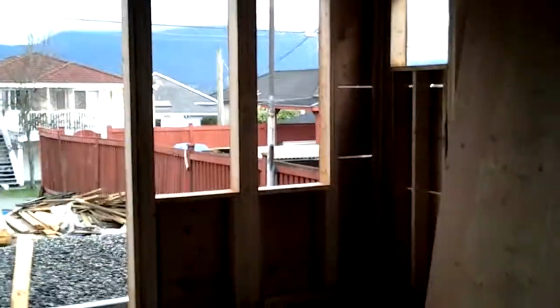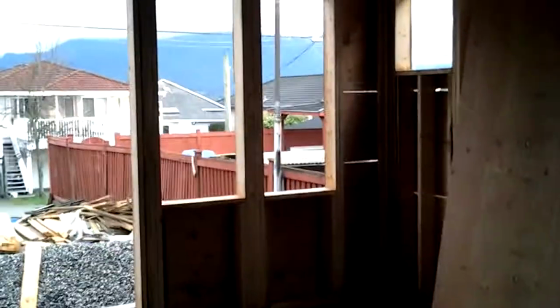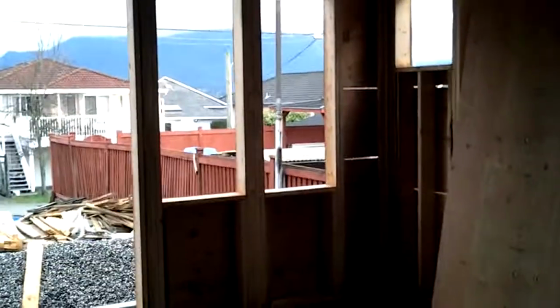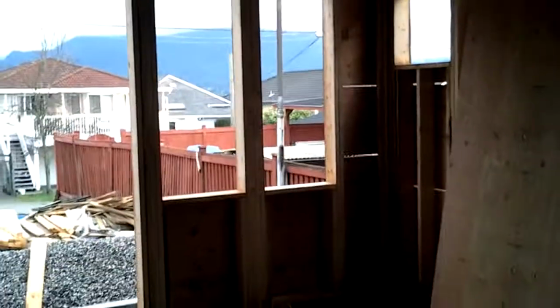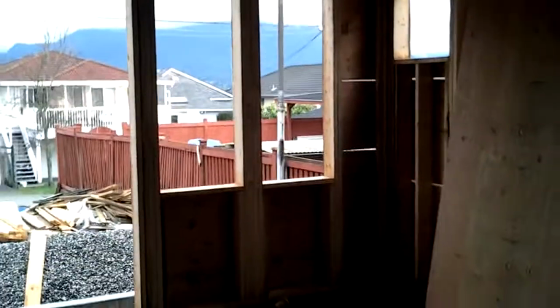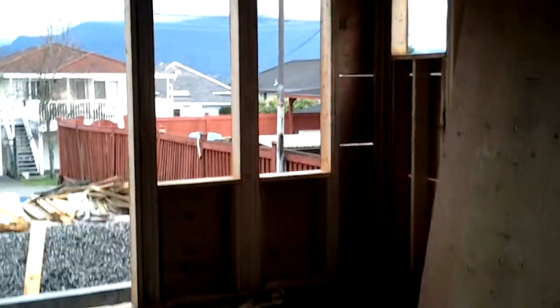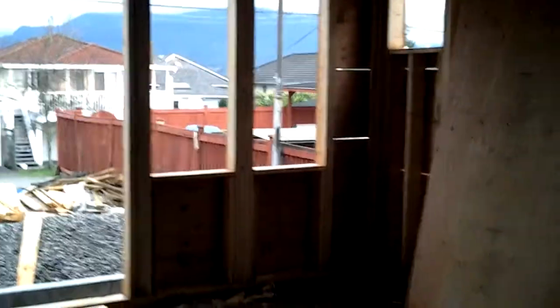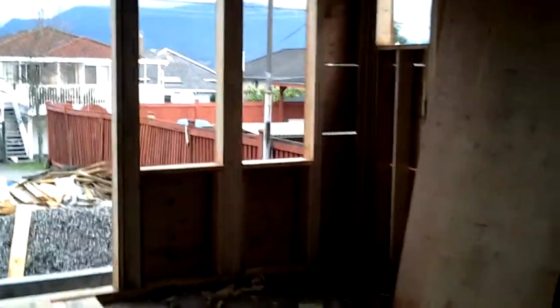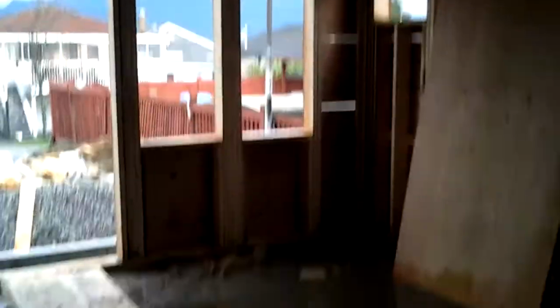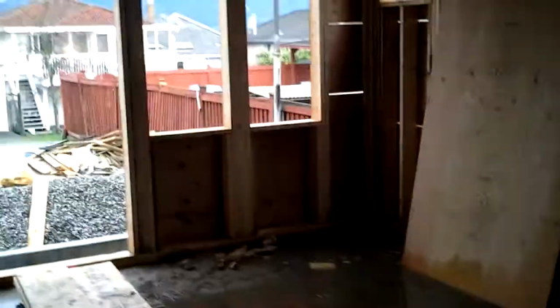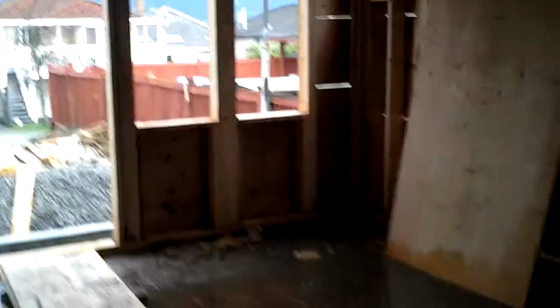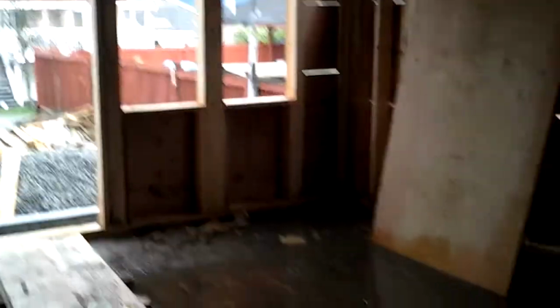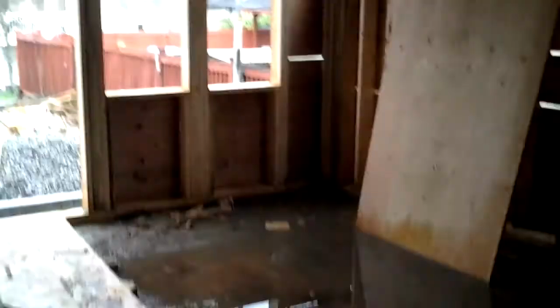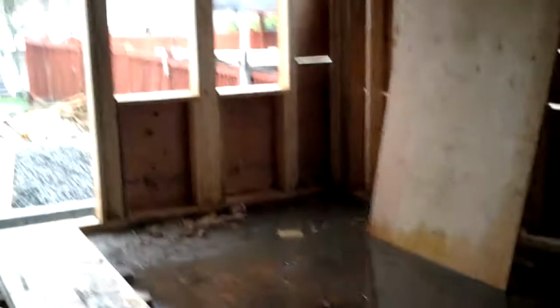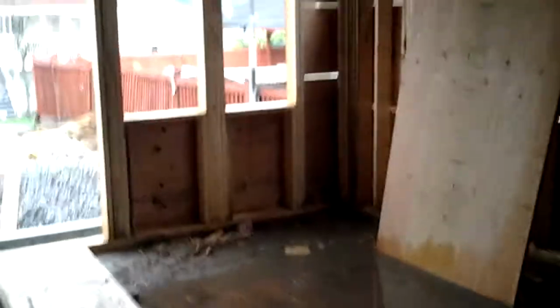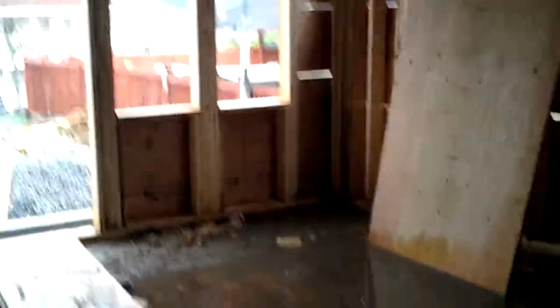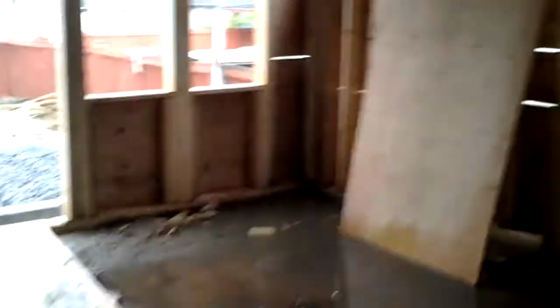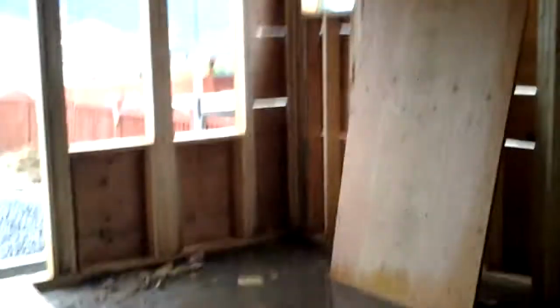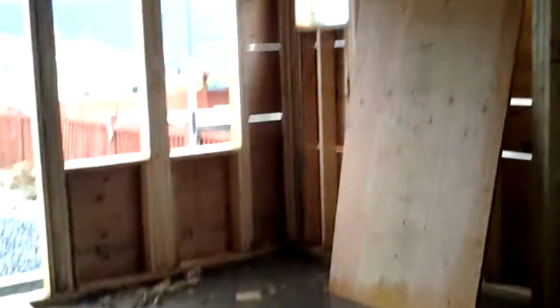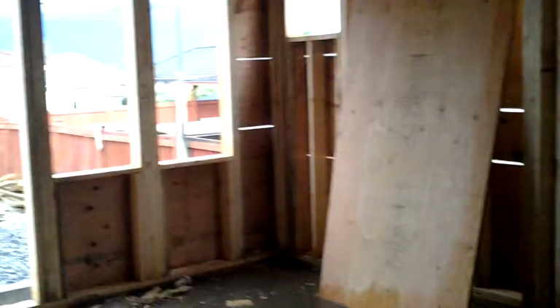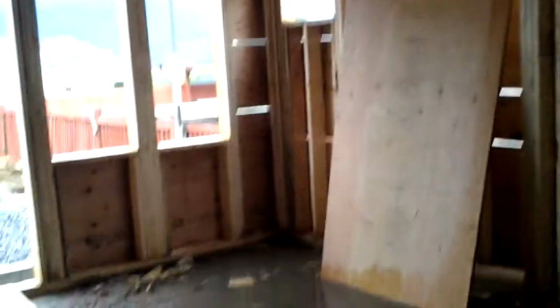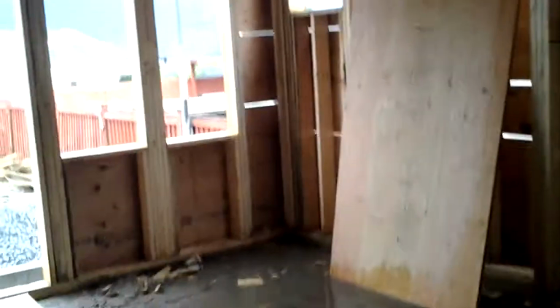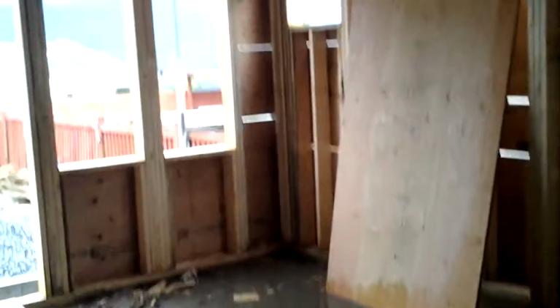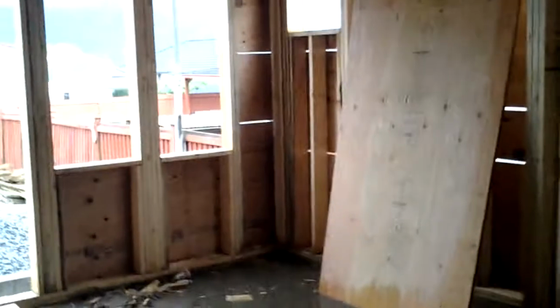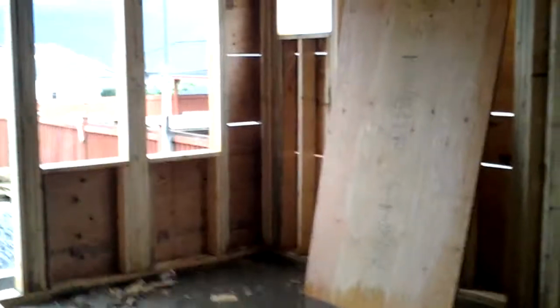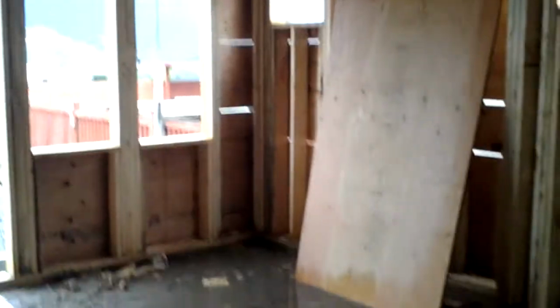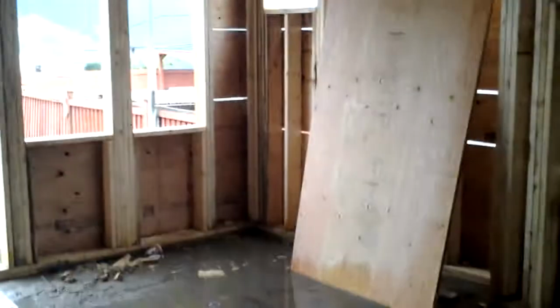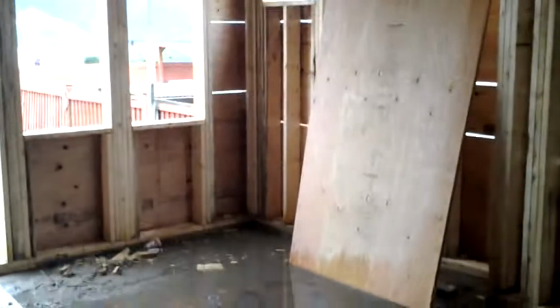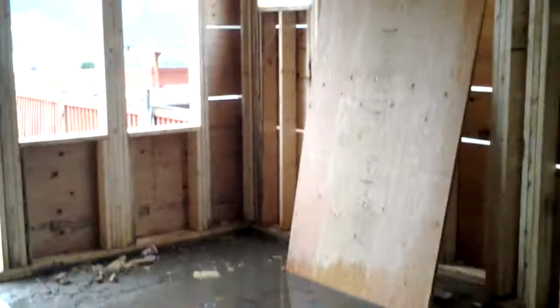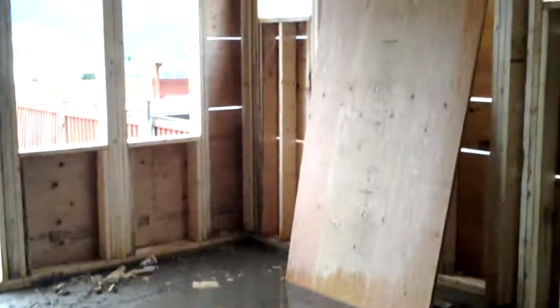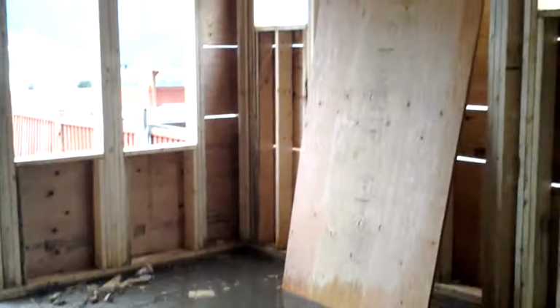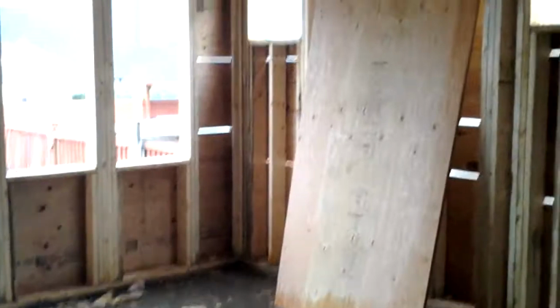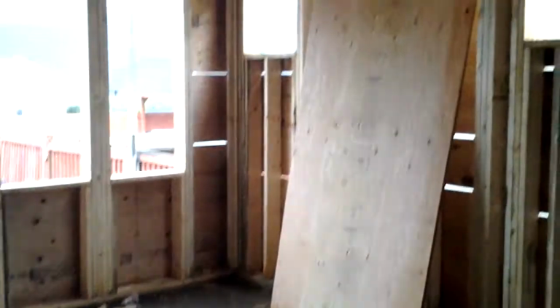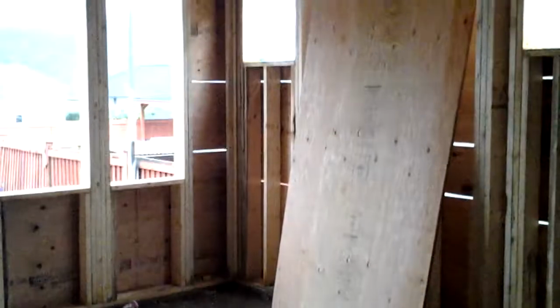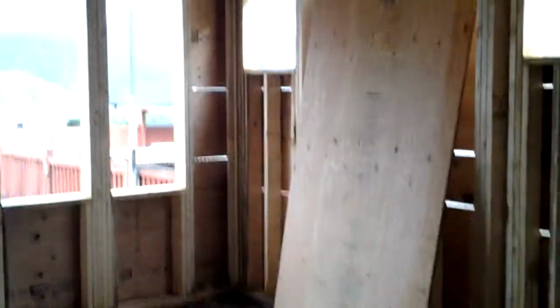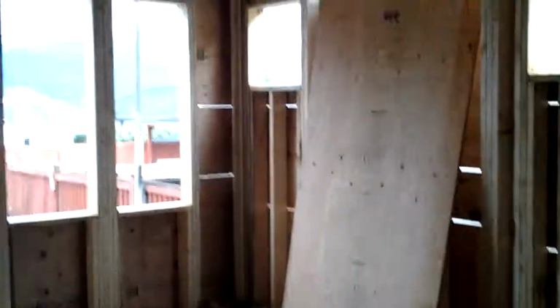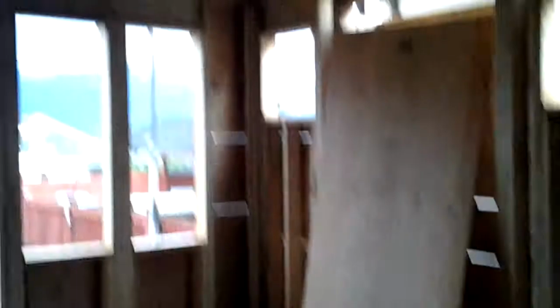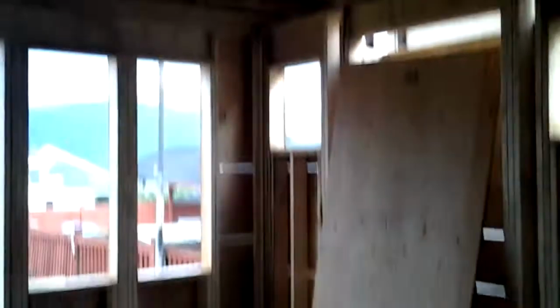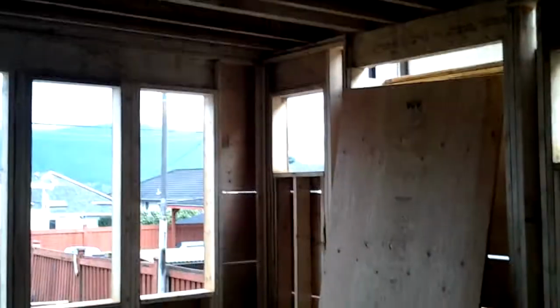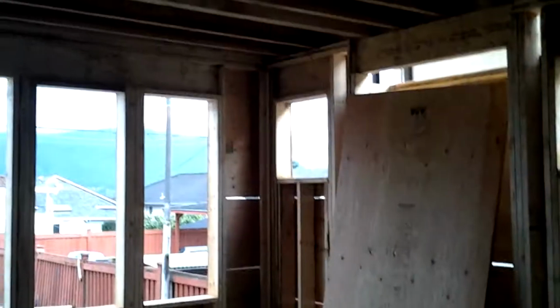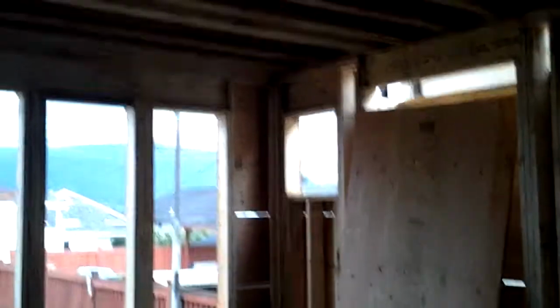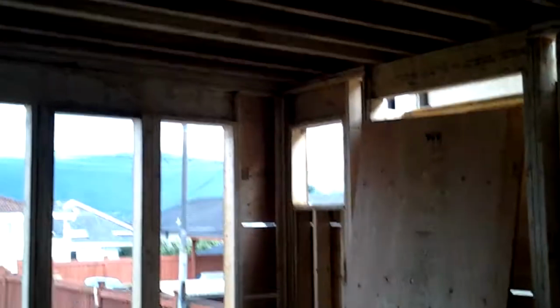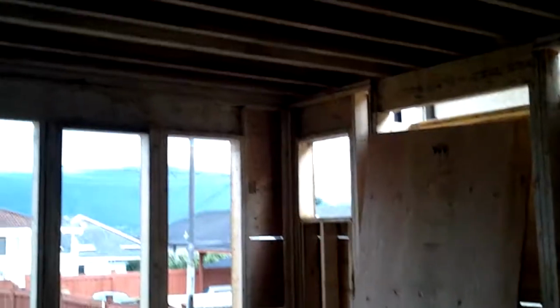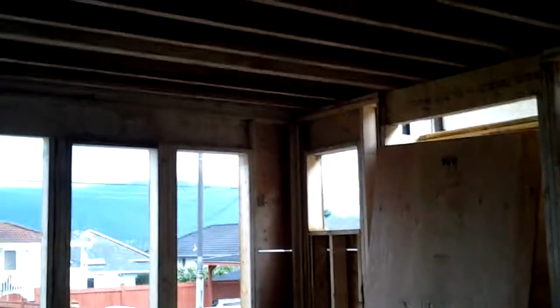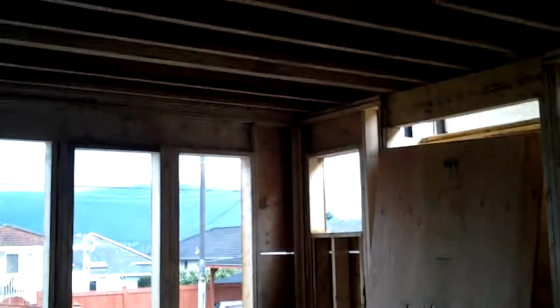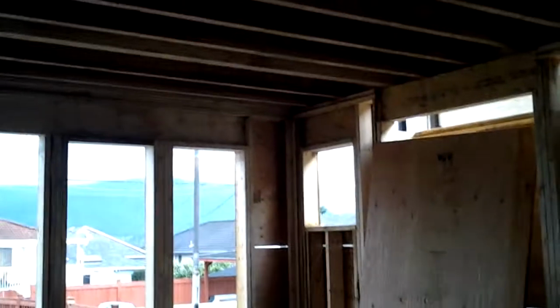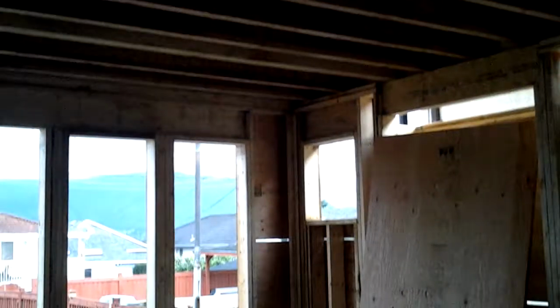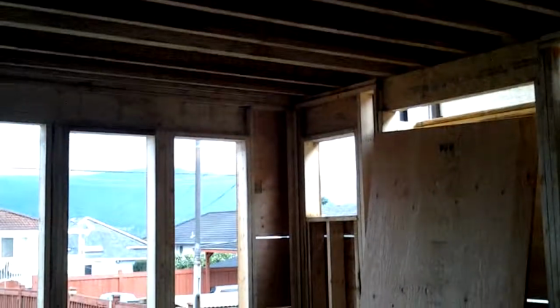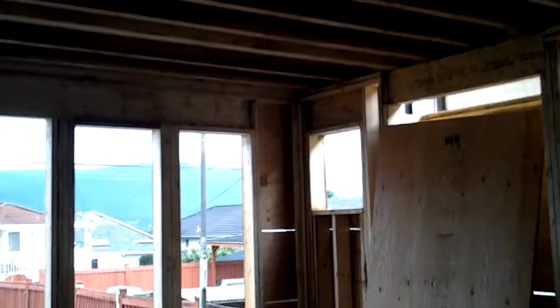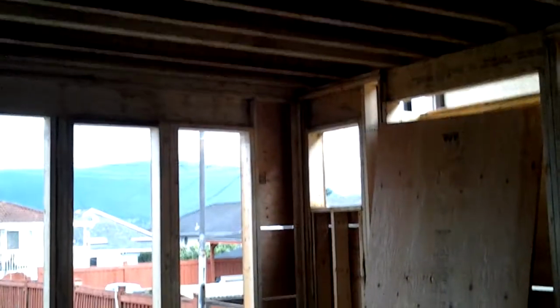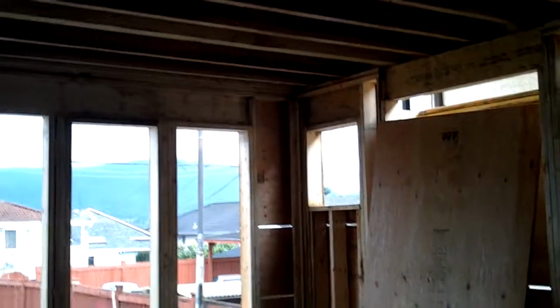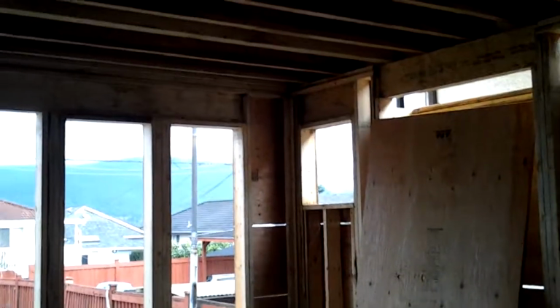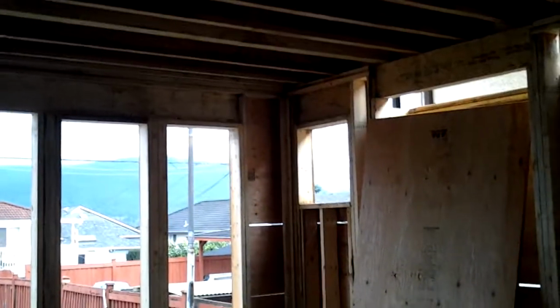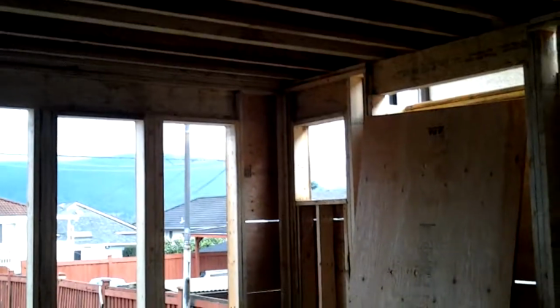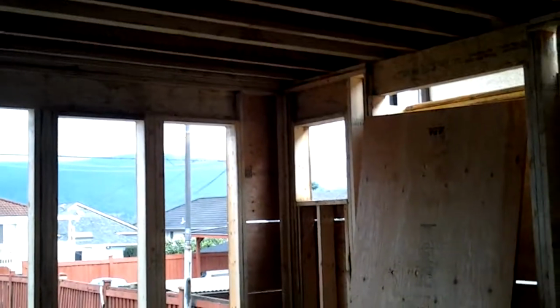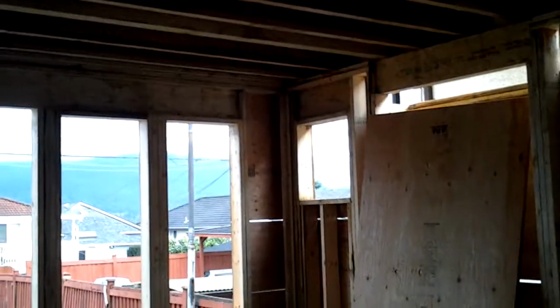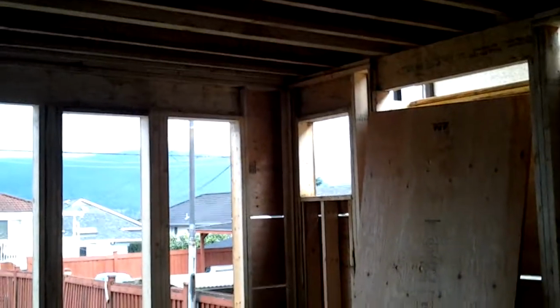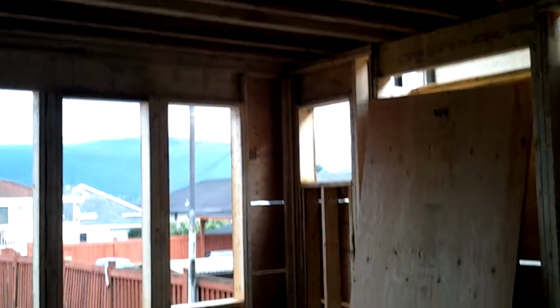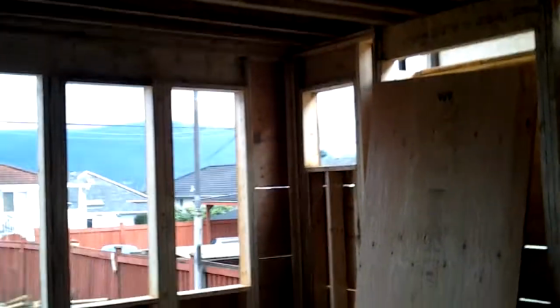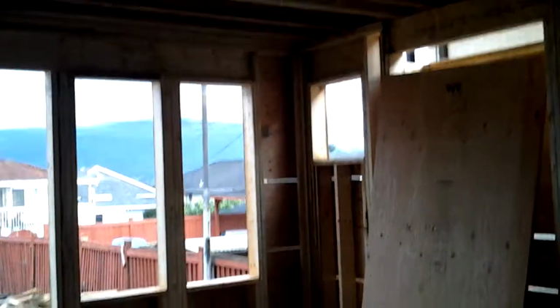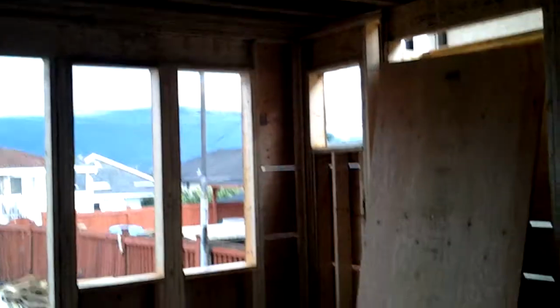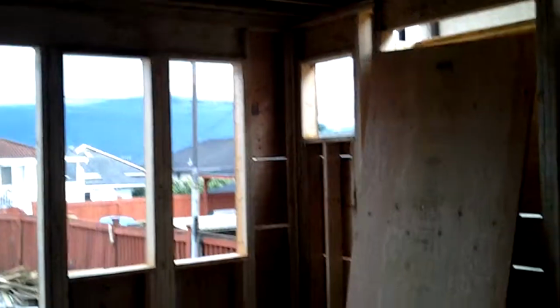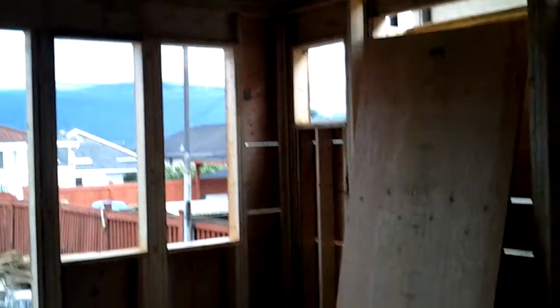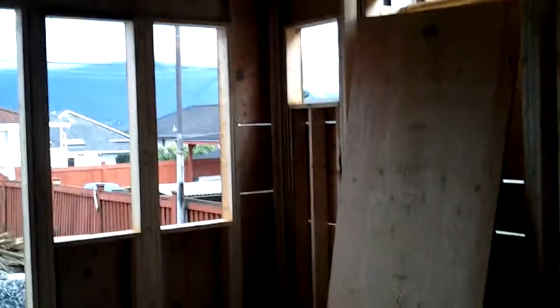The back family room actually looks a bit bigger now — now that the ceiling is up.